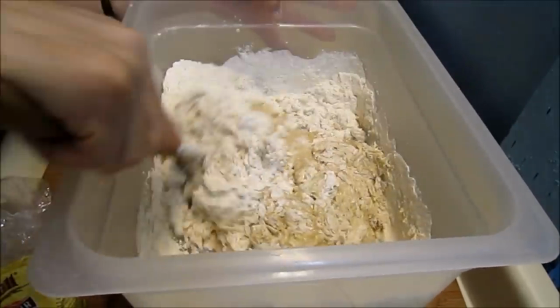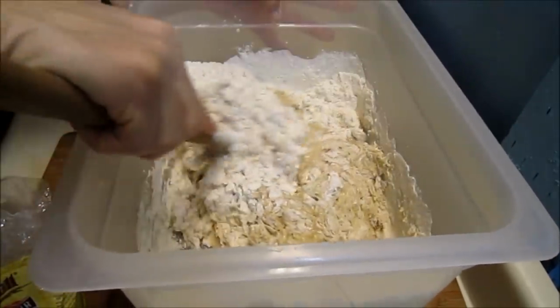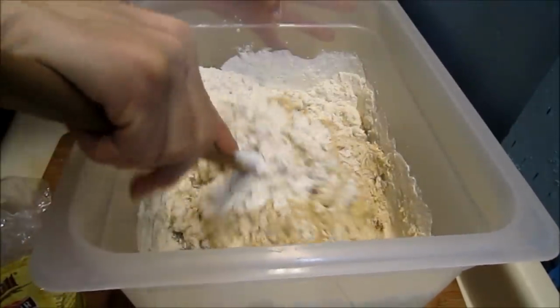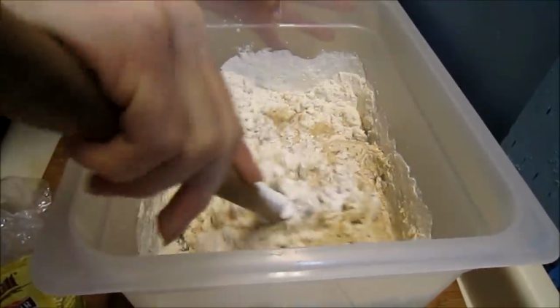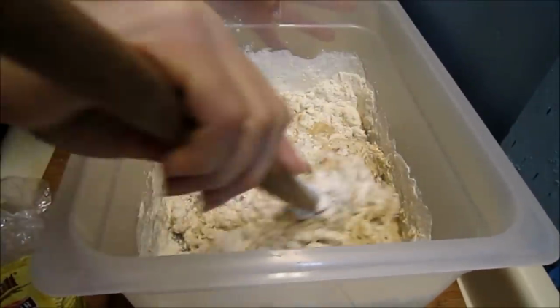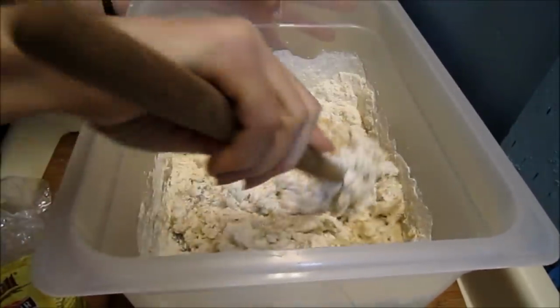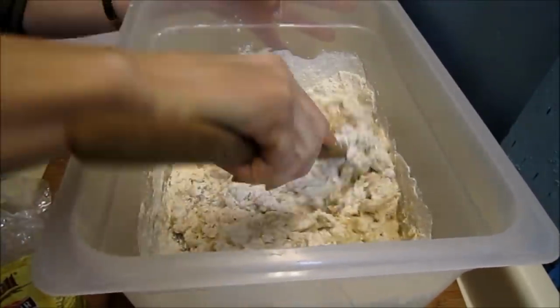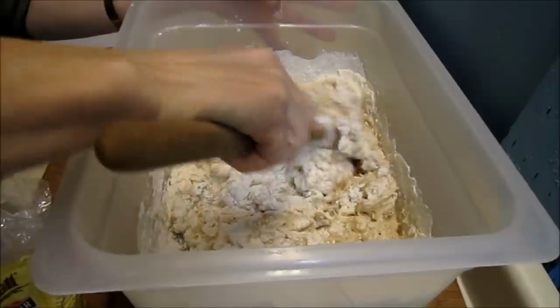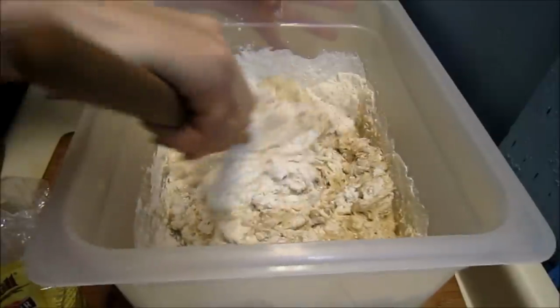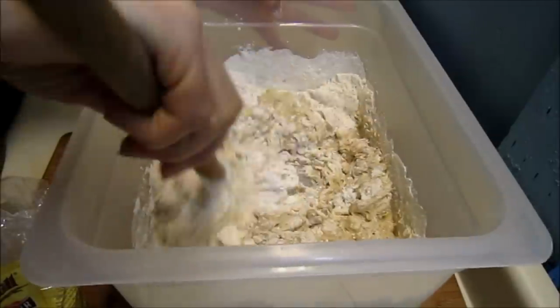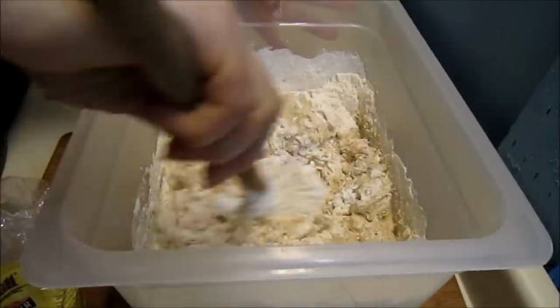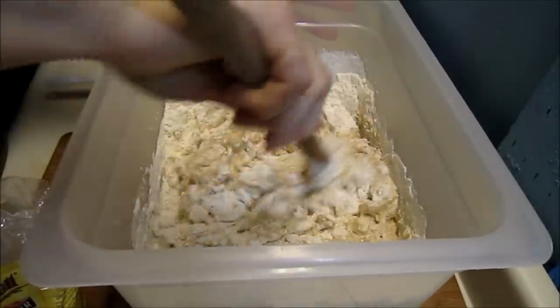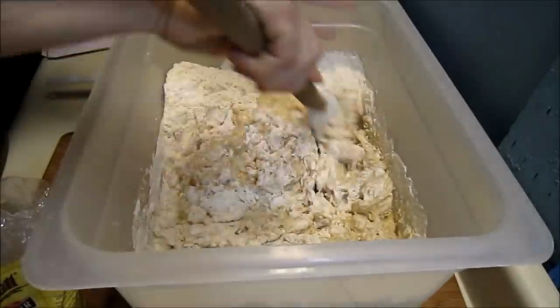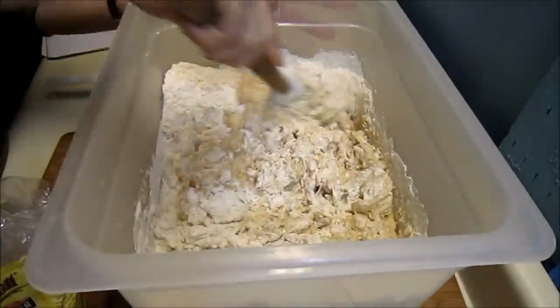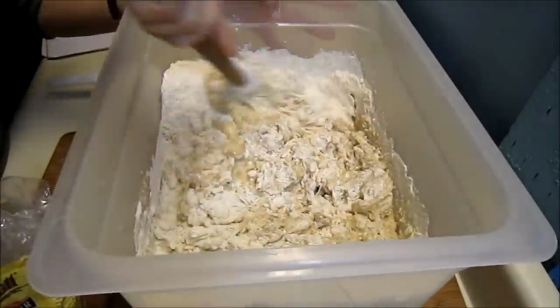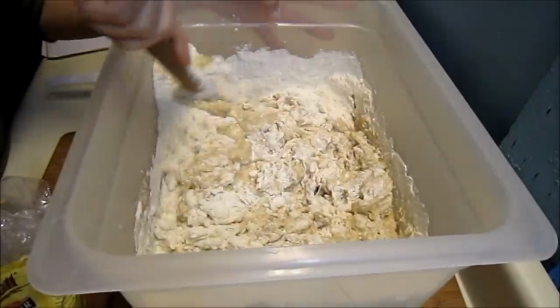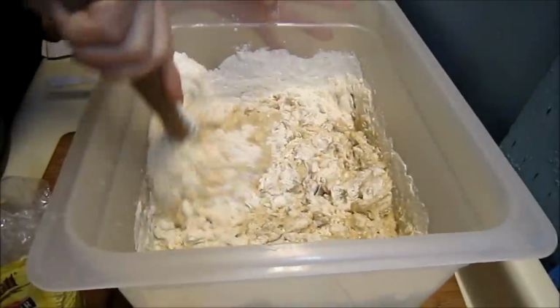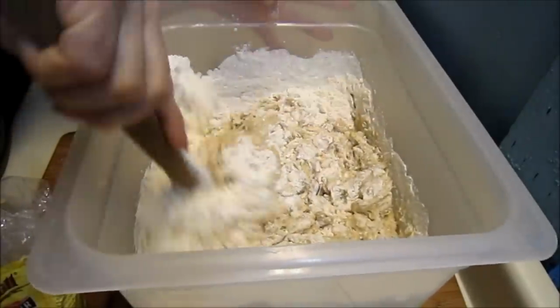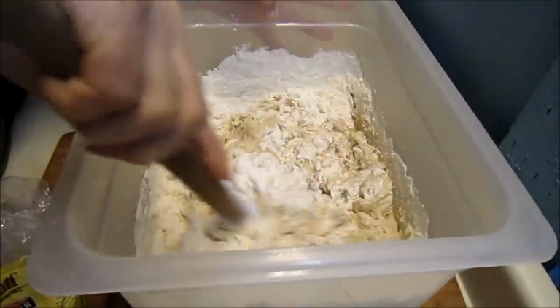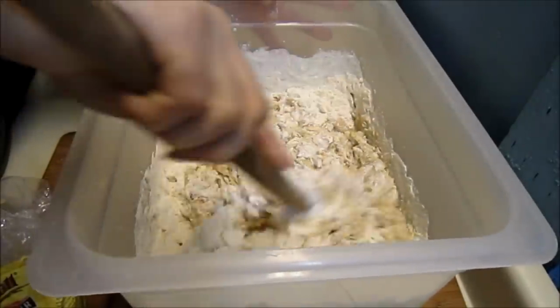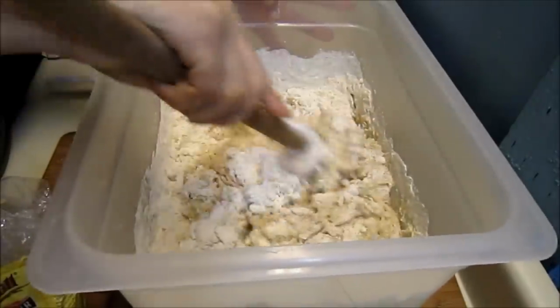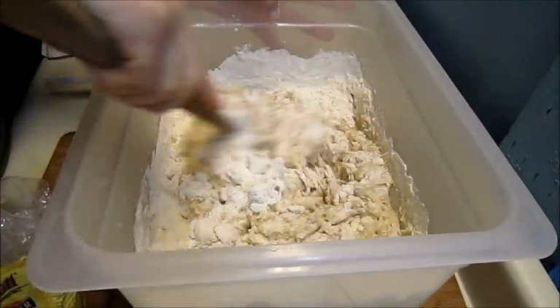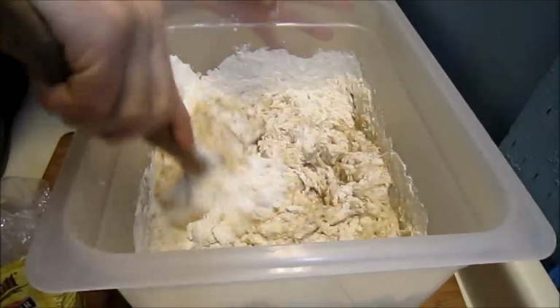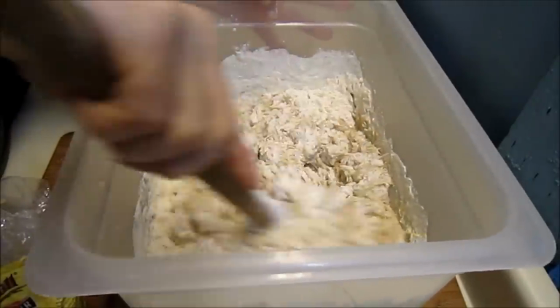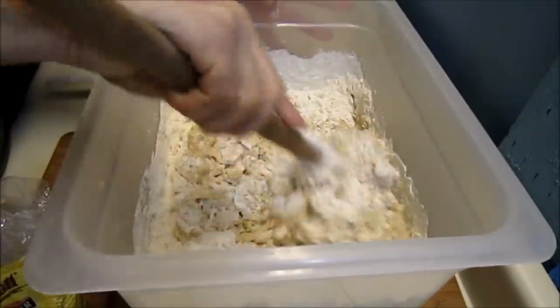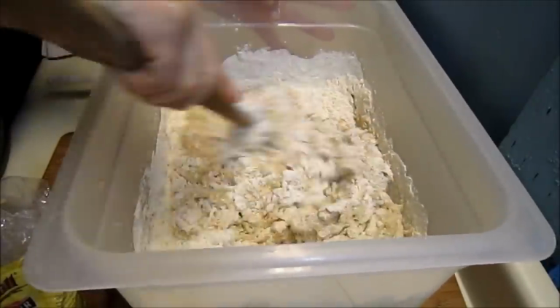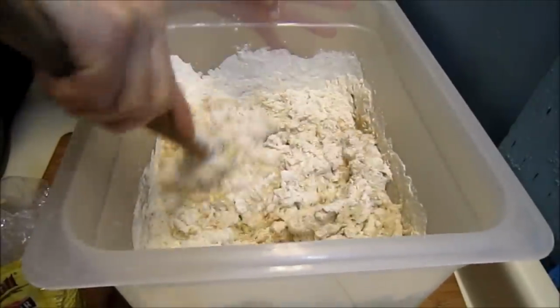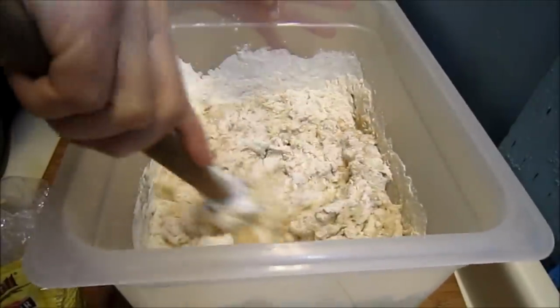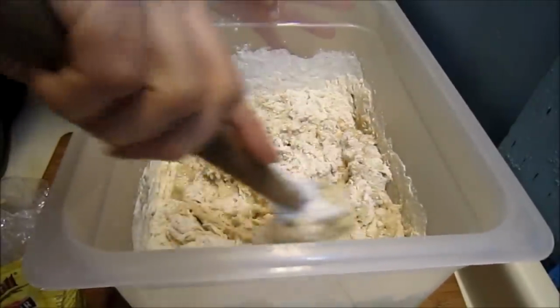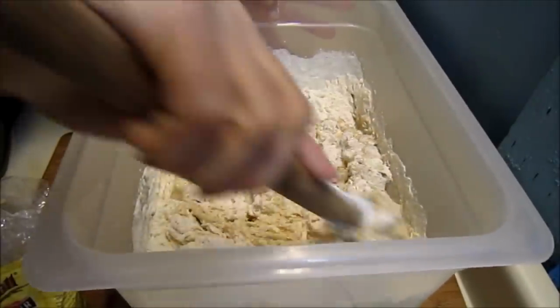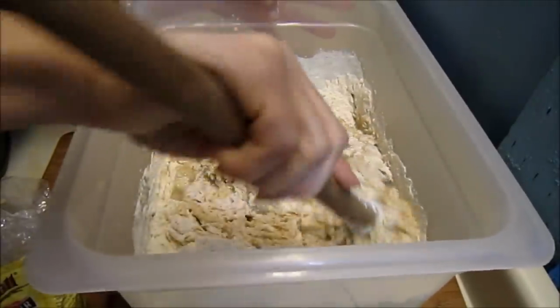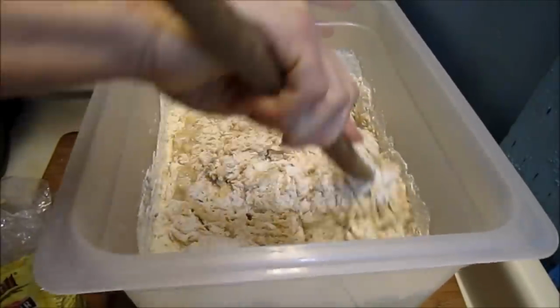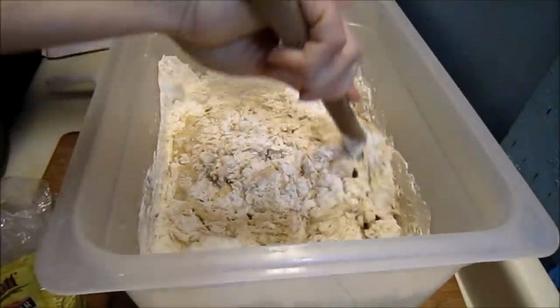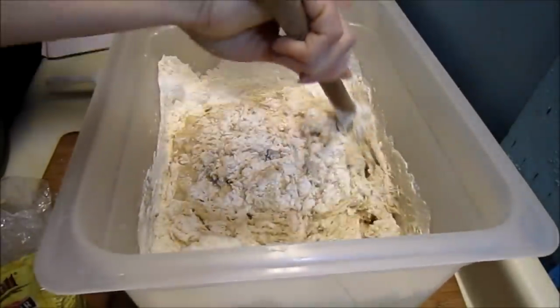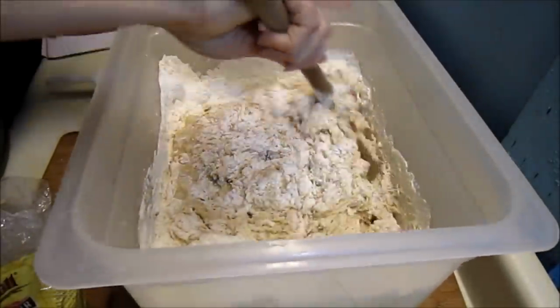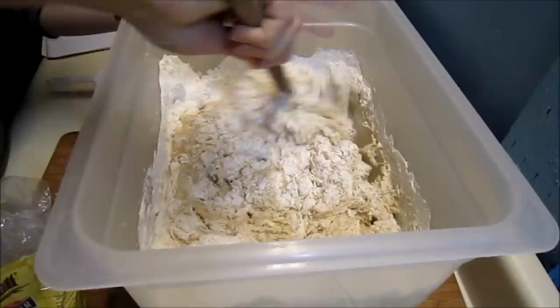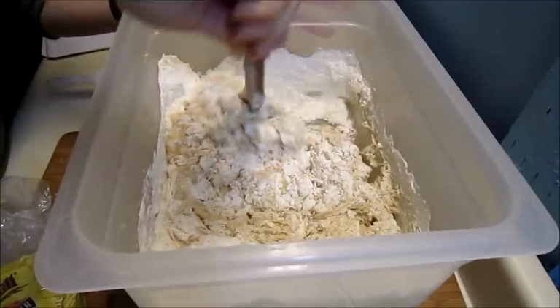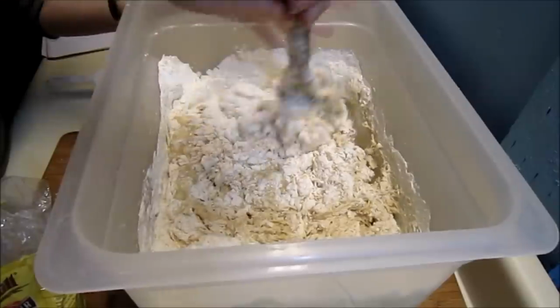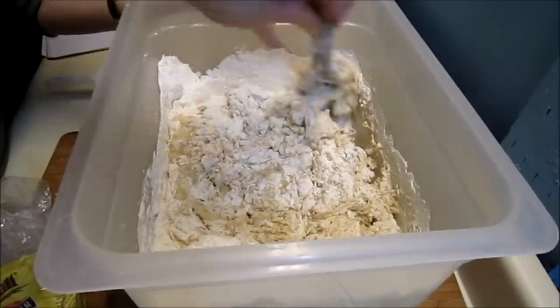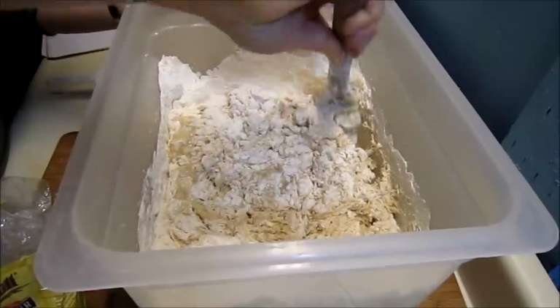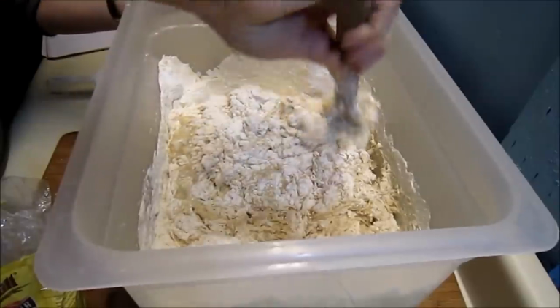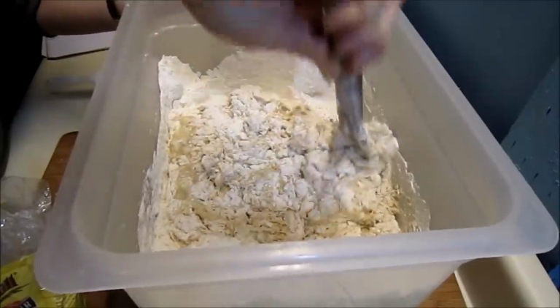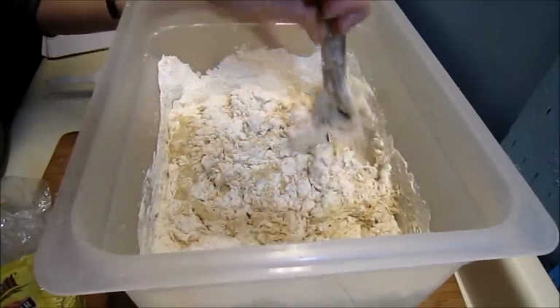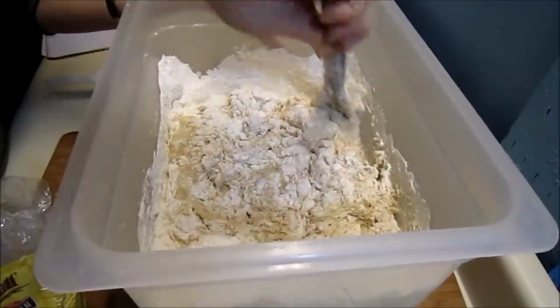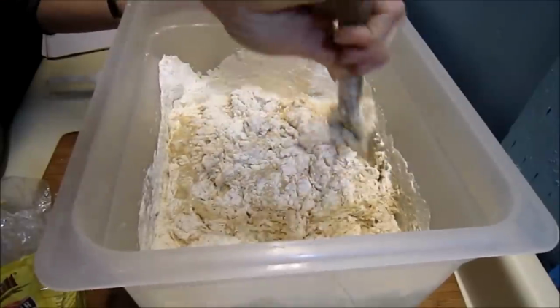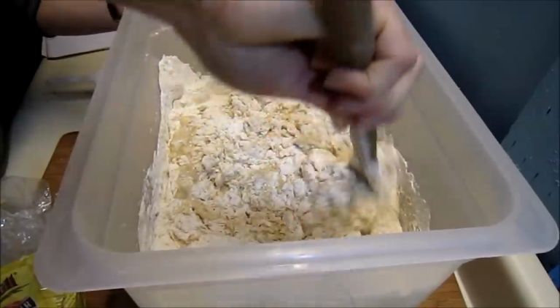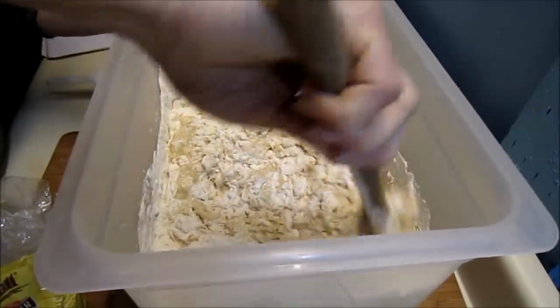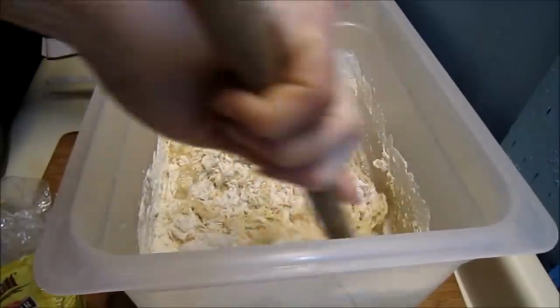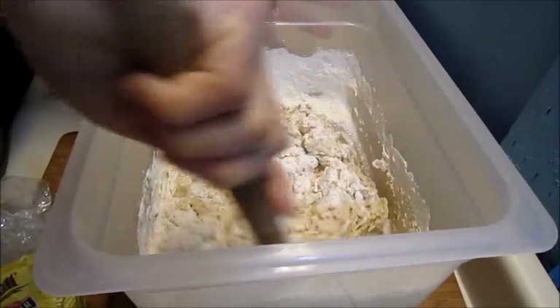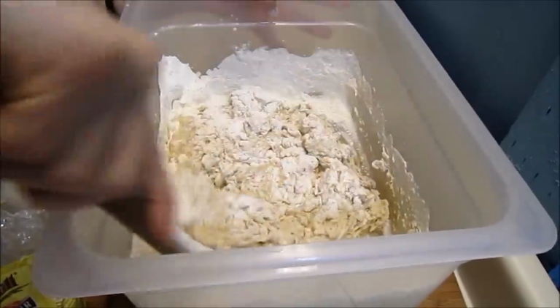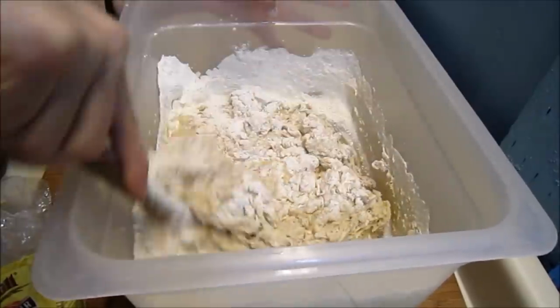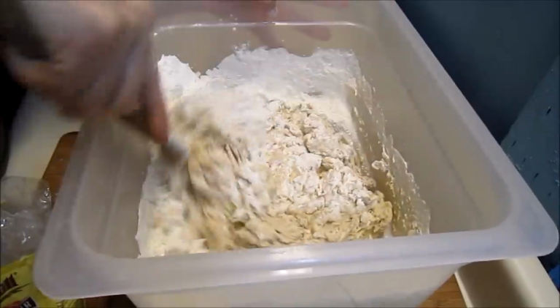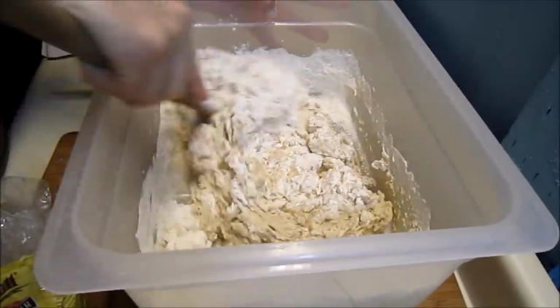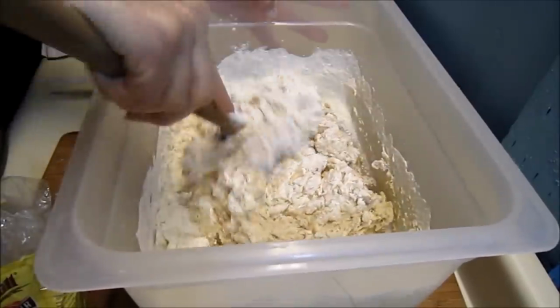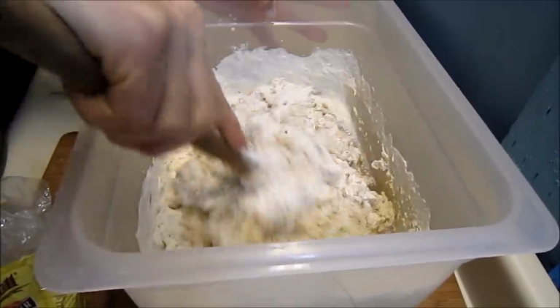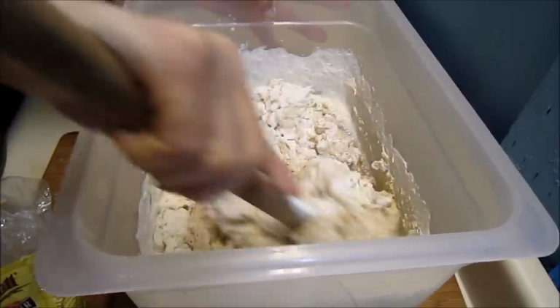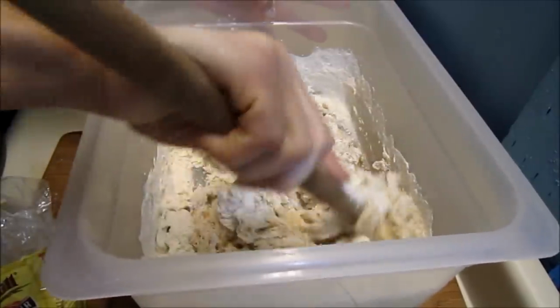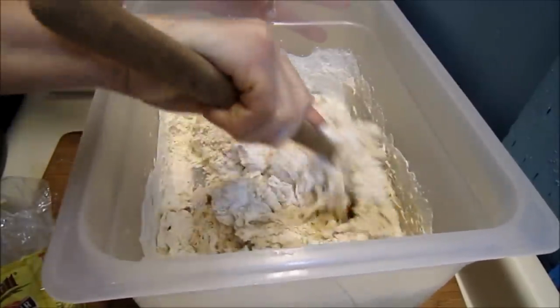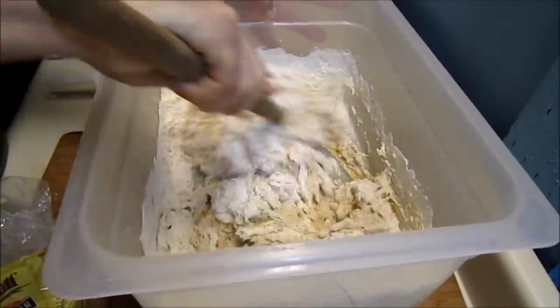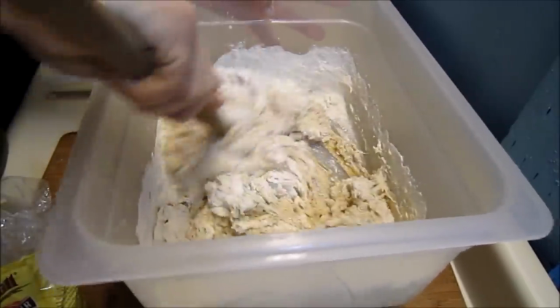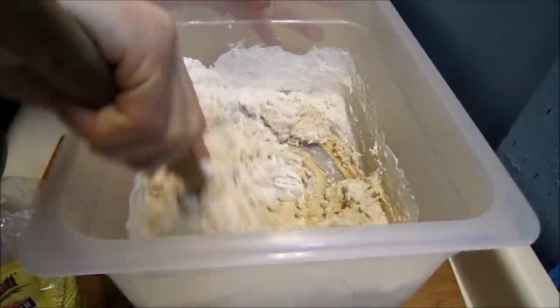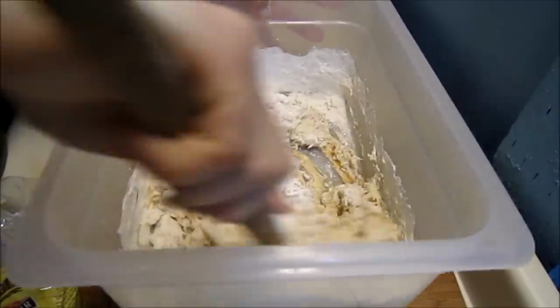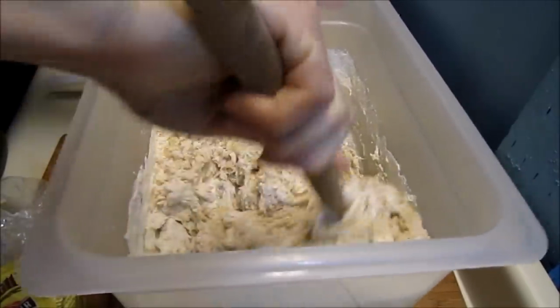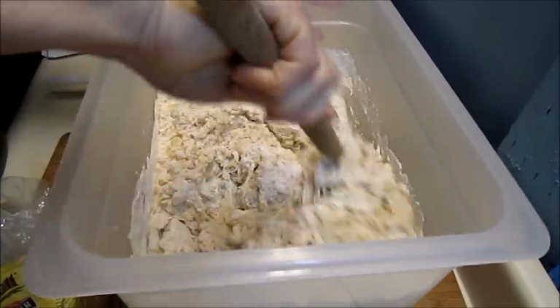This is 76 percent — 76.7 percent — almost 77 percent hydration.